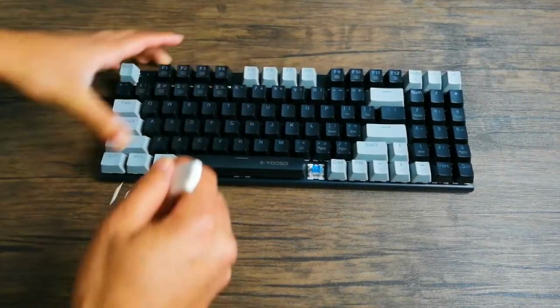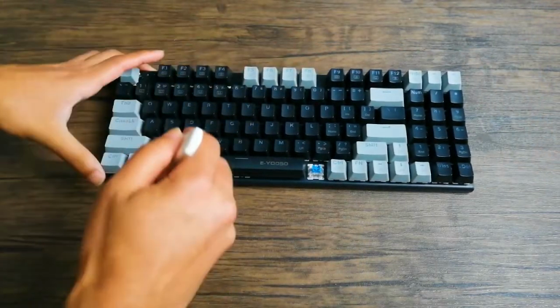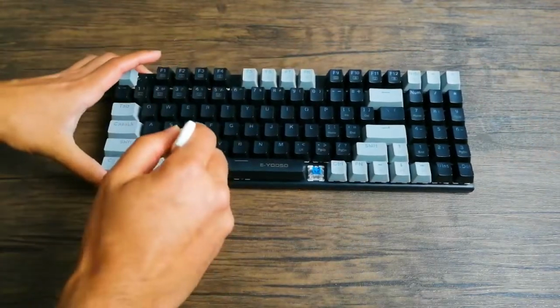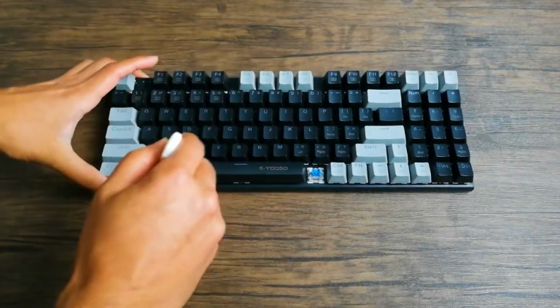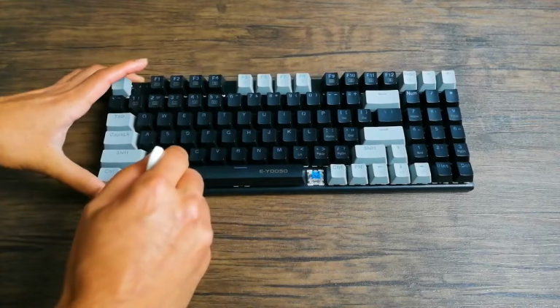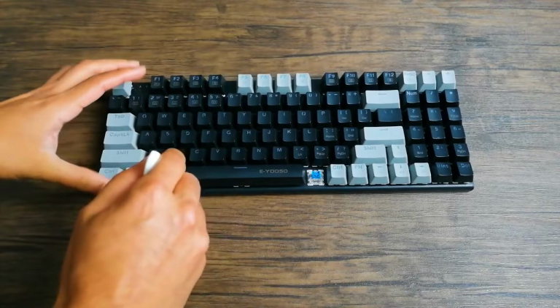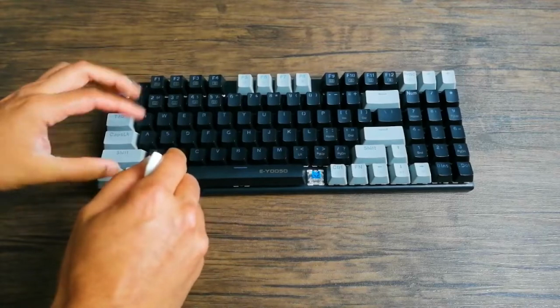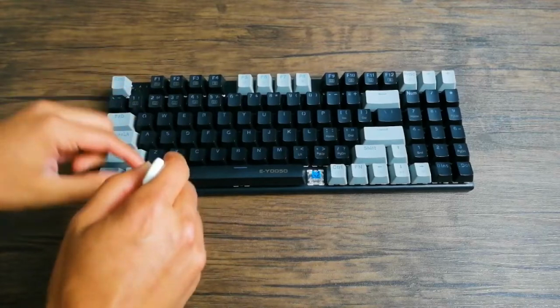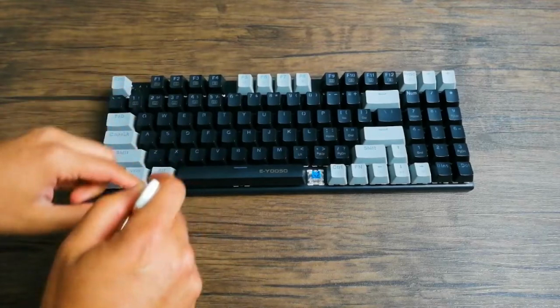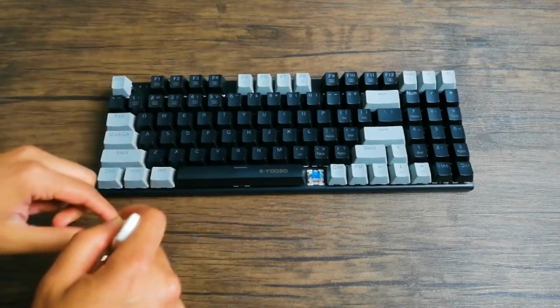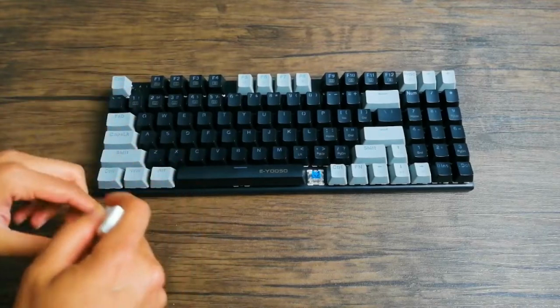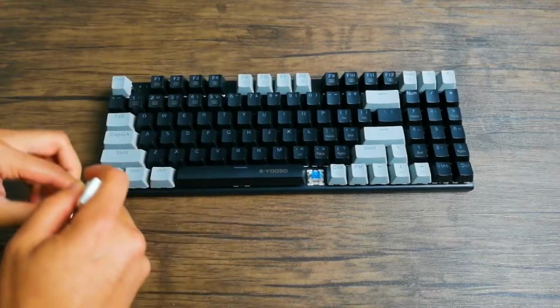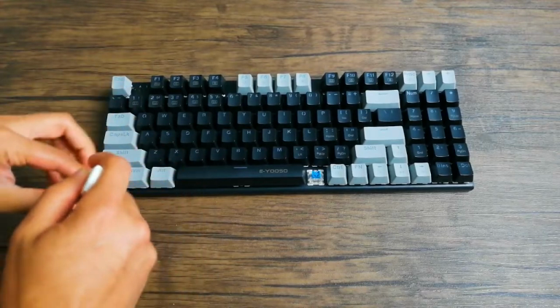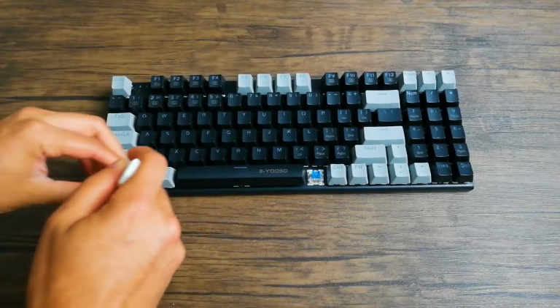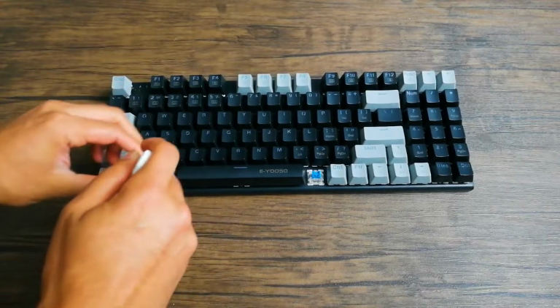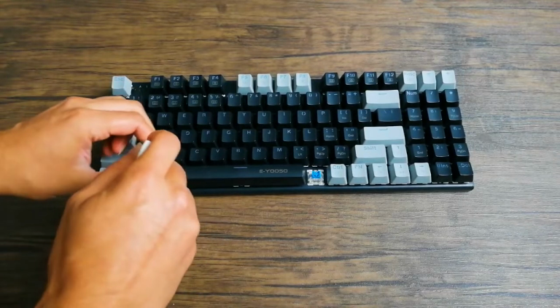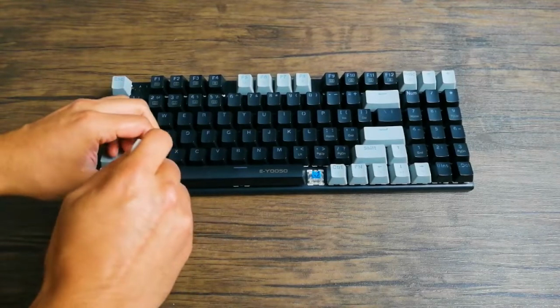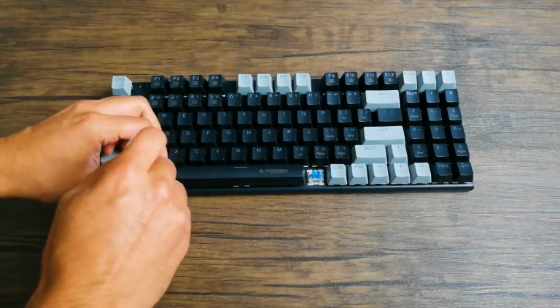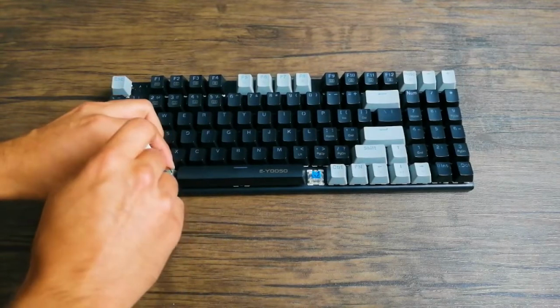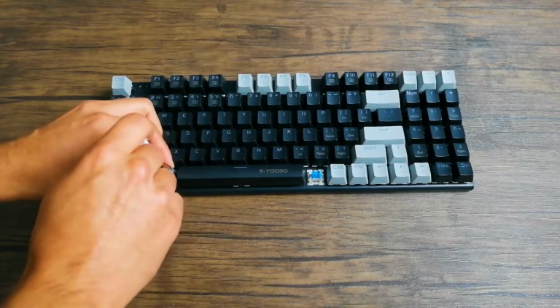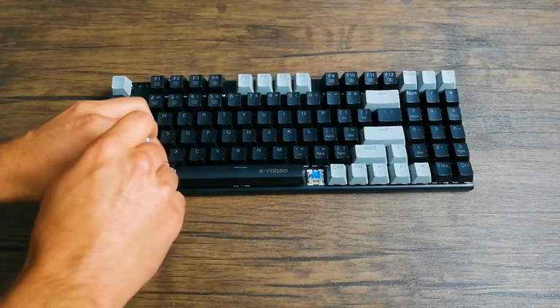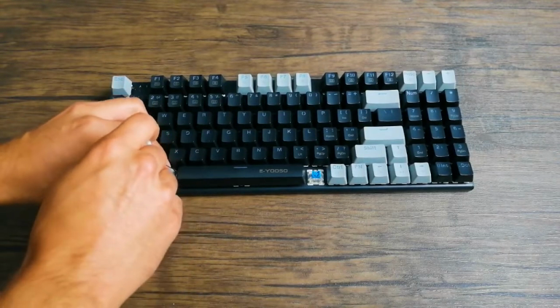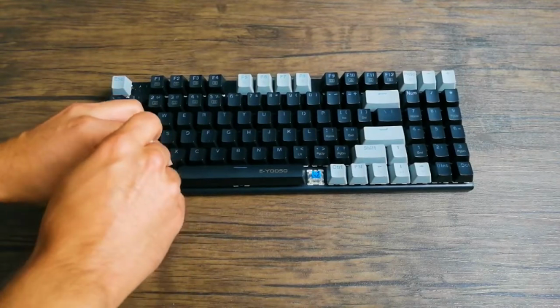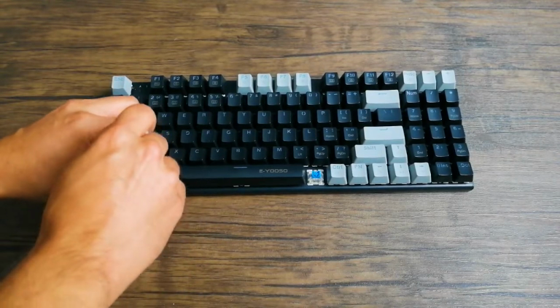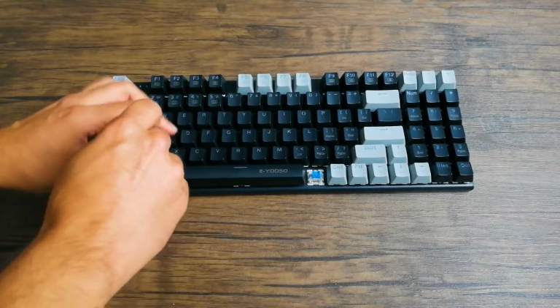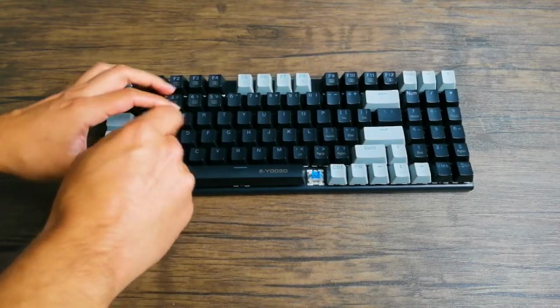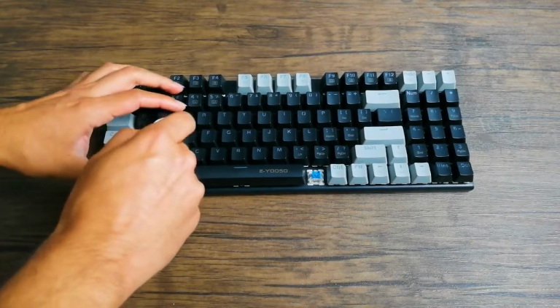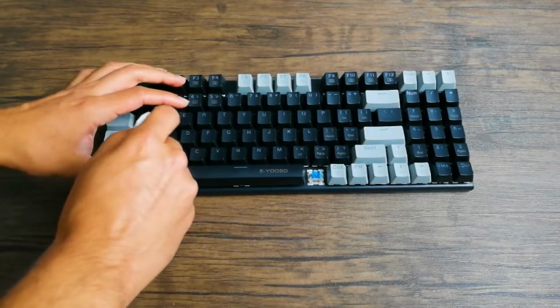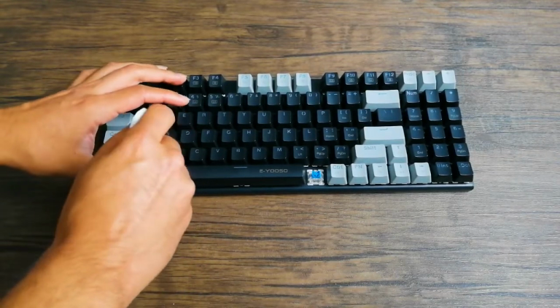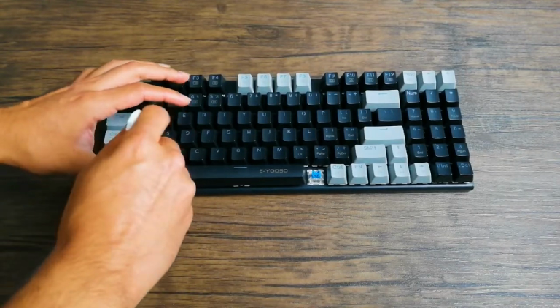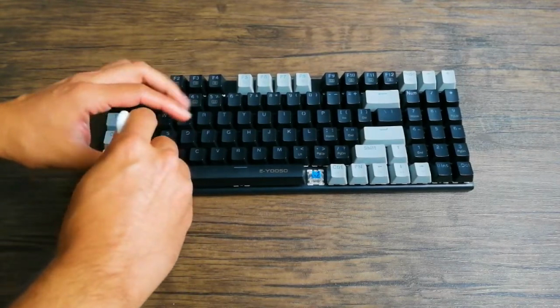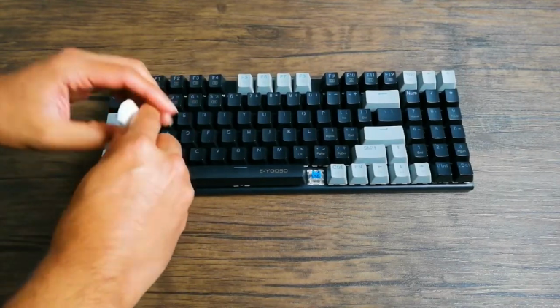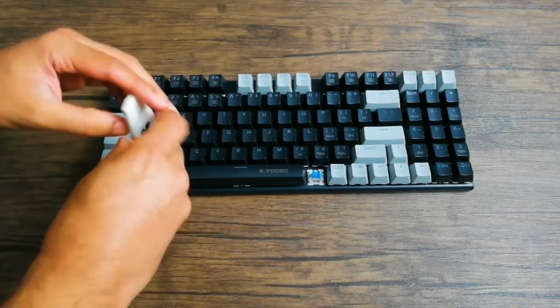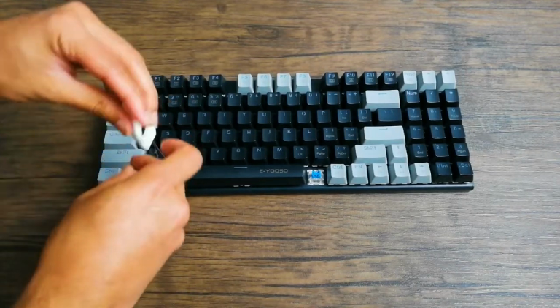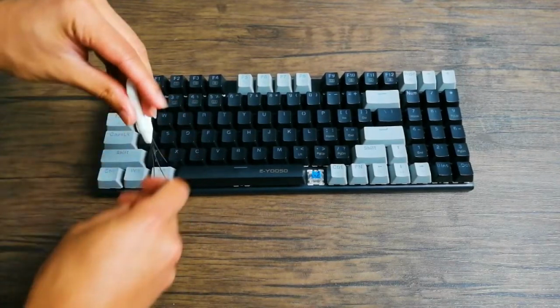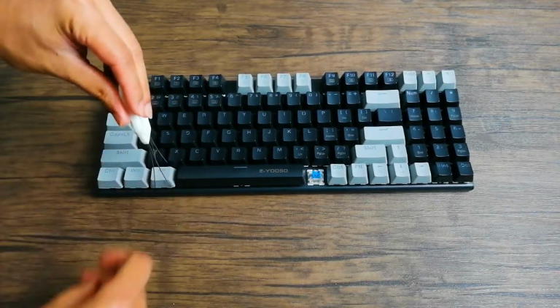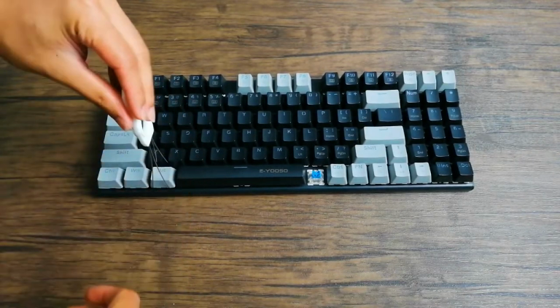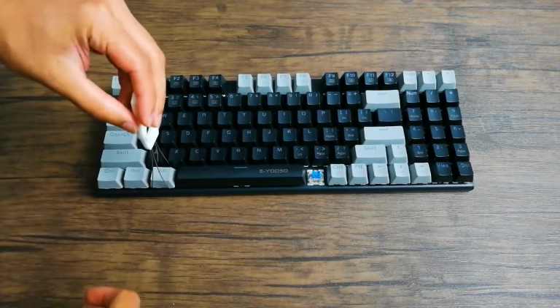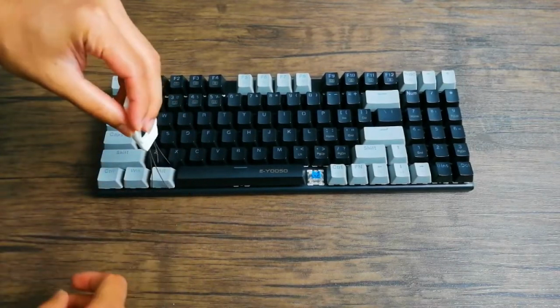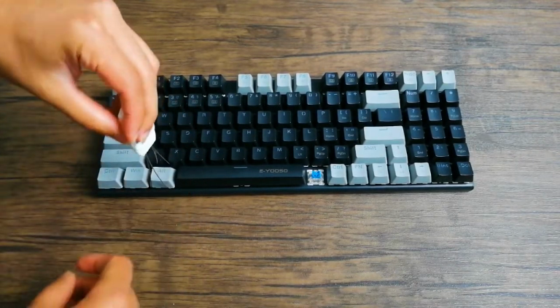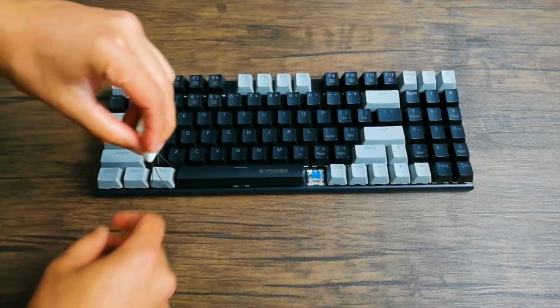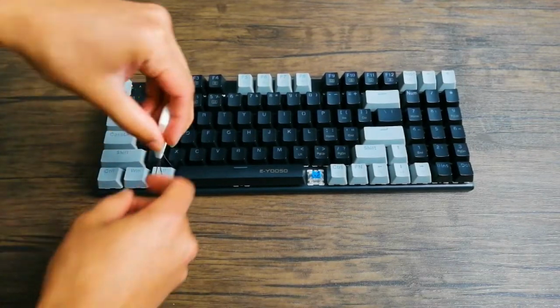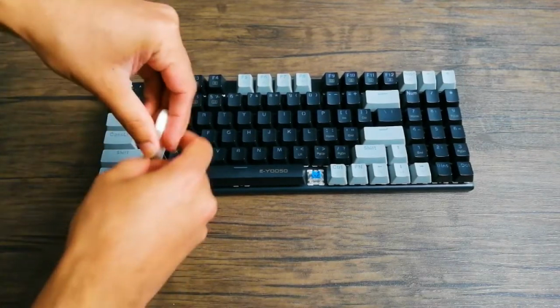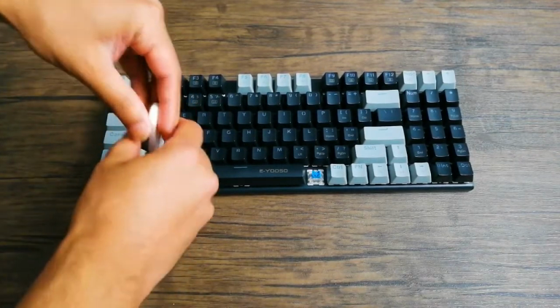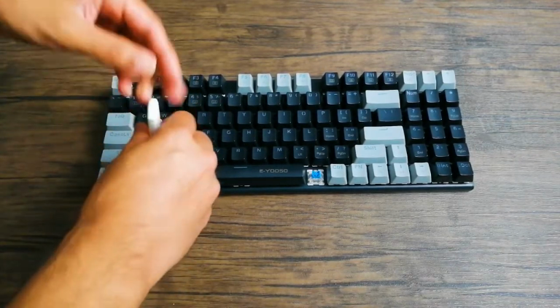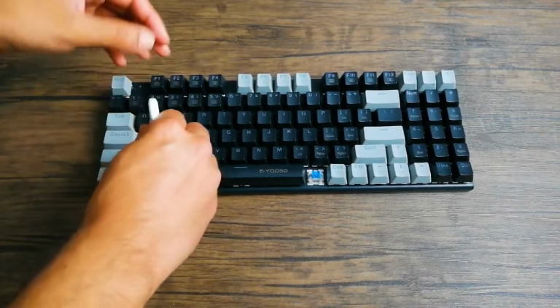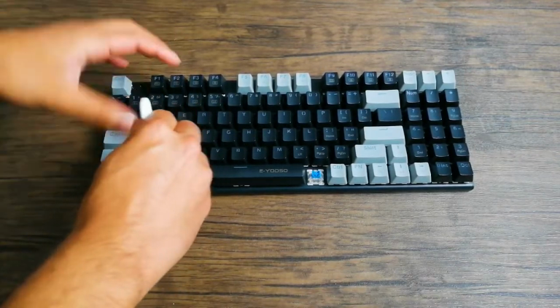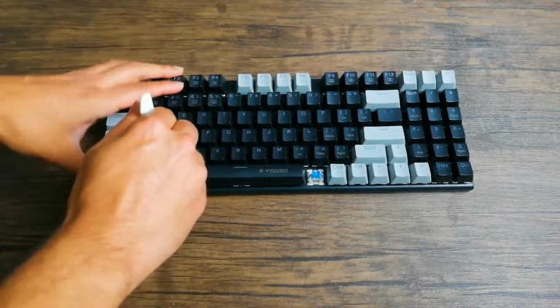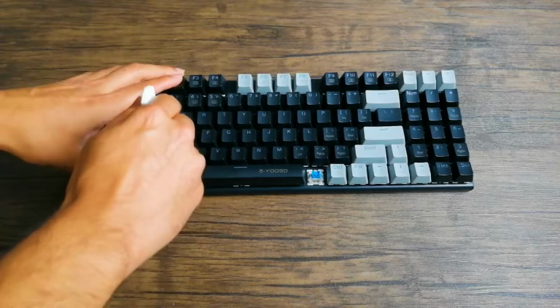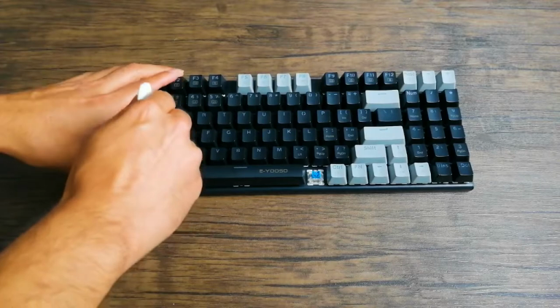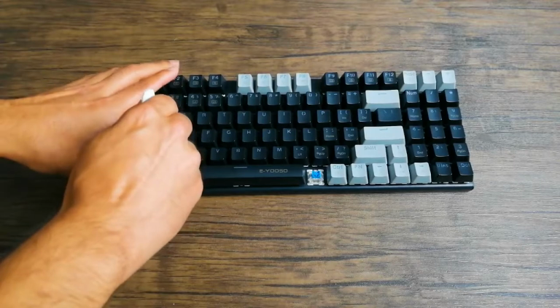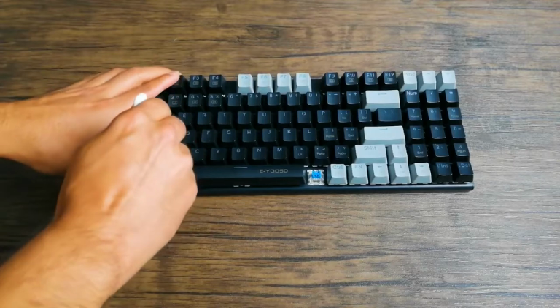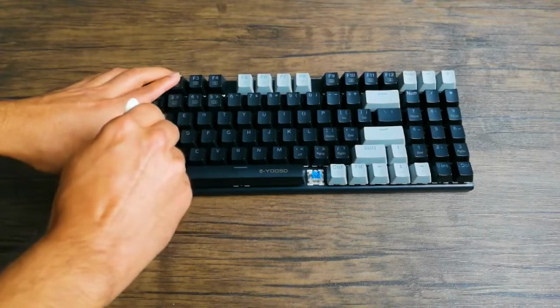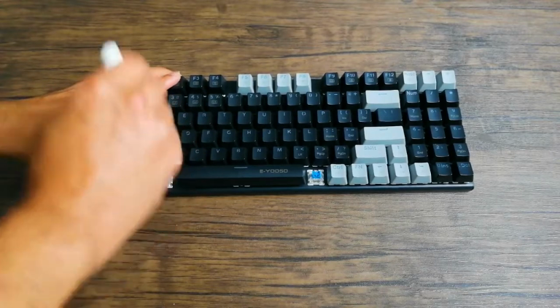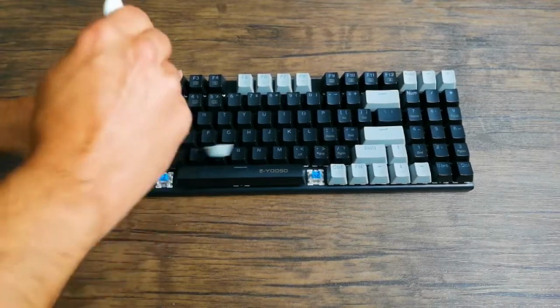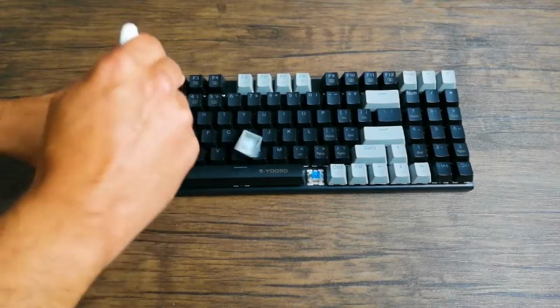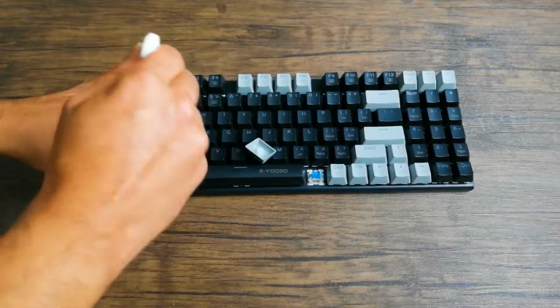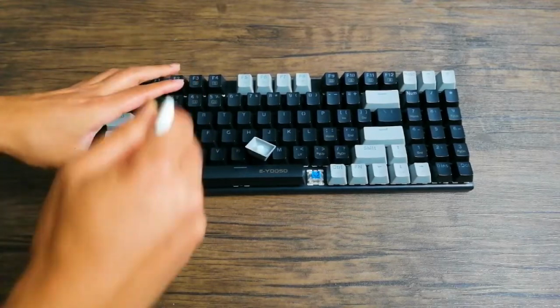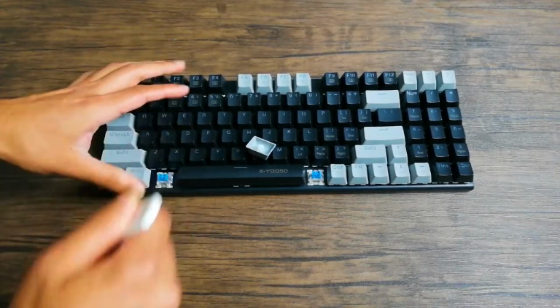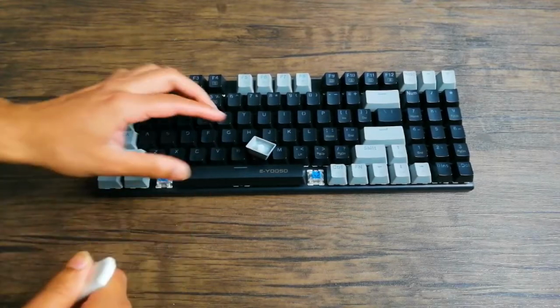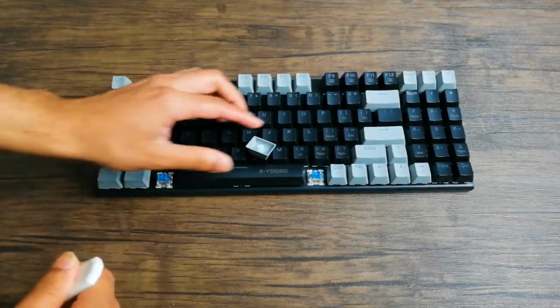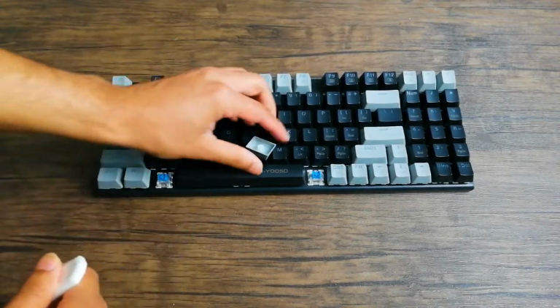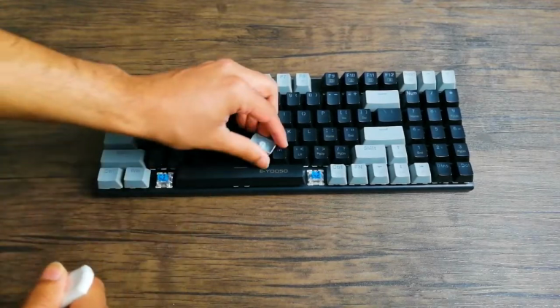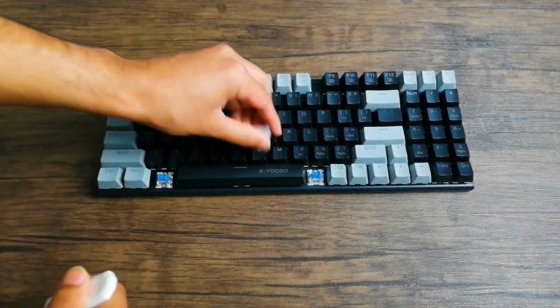So now let's remove this alt key as well — it's a little bit bigger. Again, you're just putting the tool down, turning it for the corners, and then pulling it up.